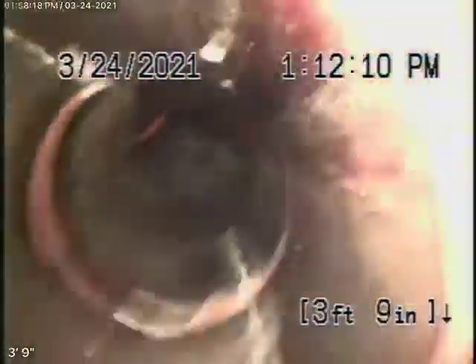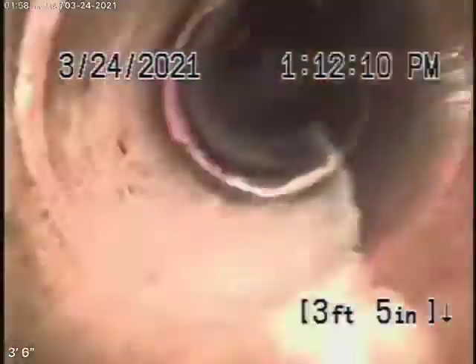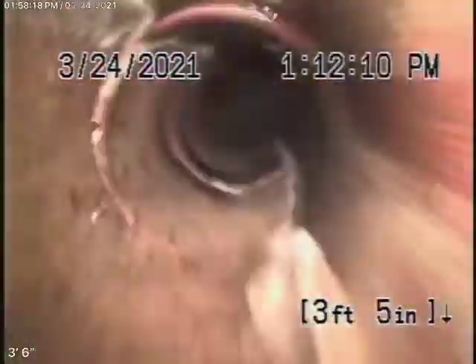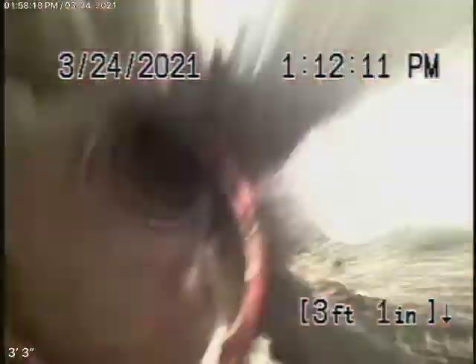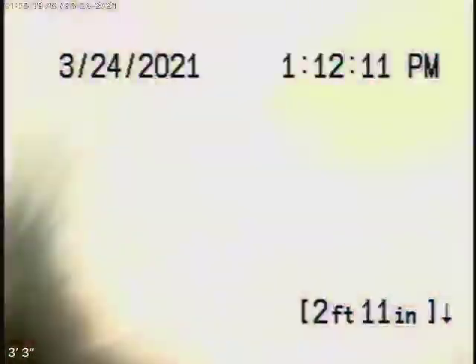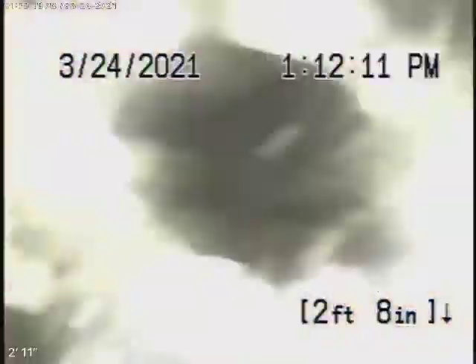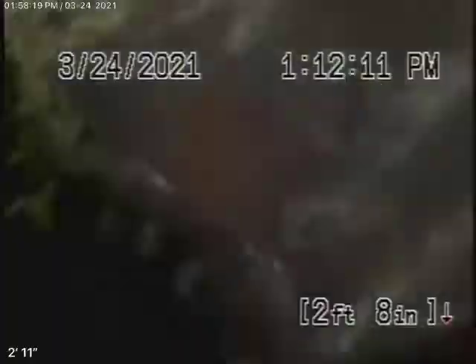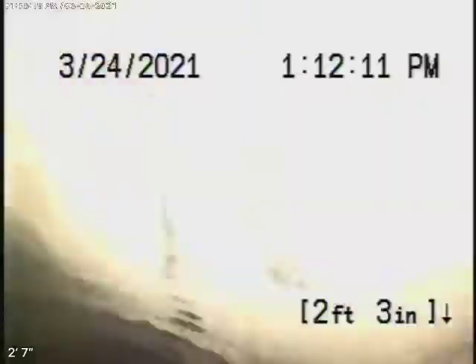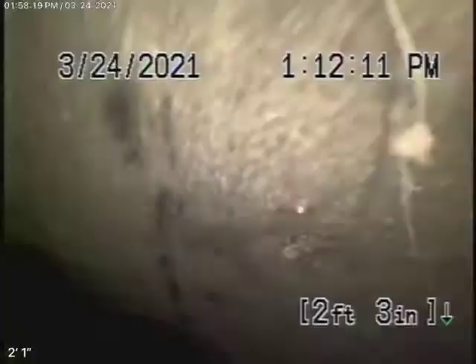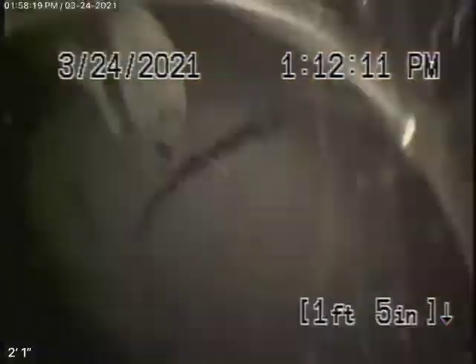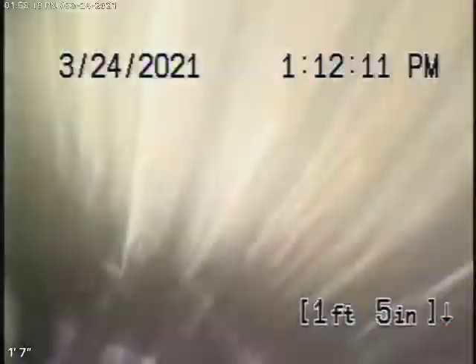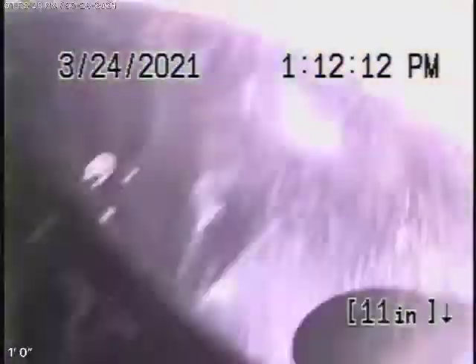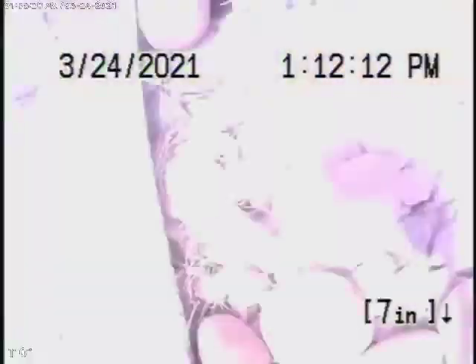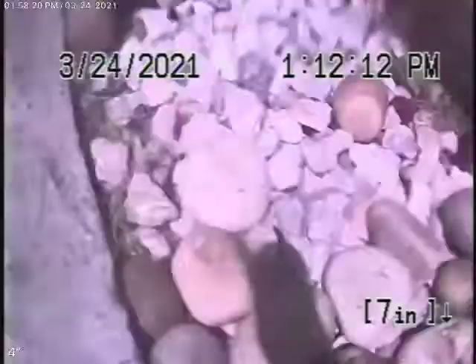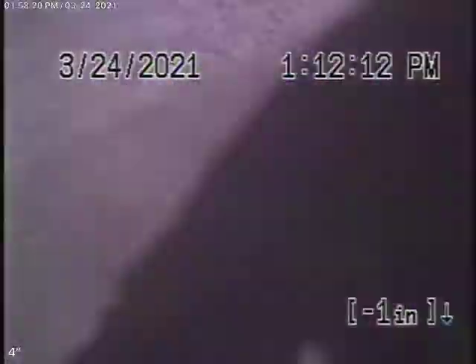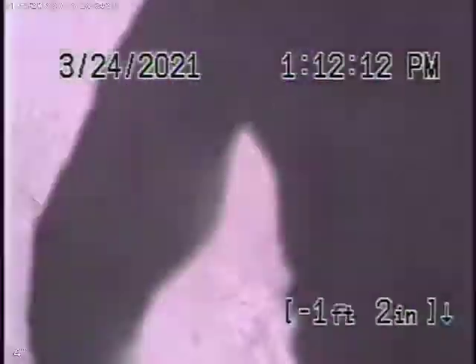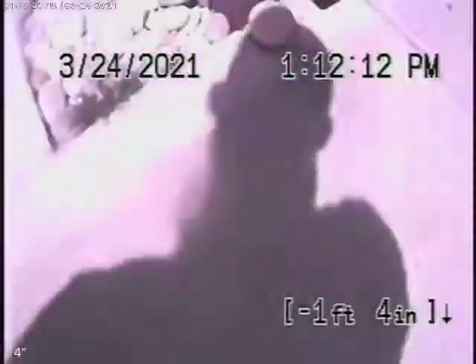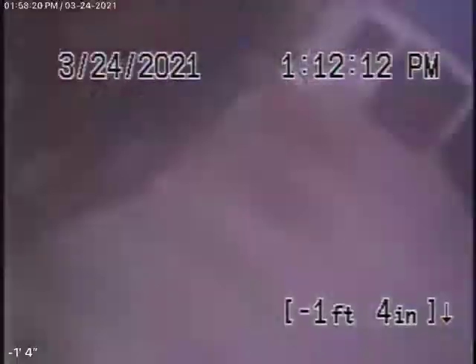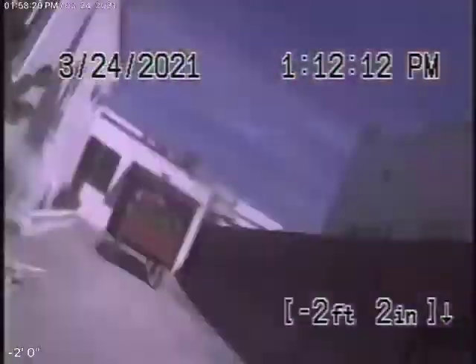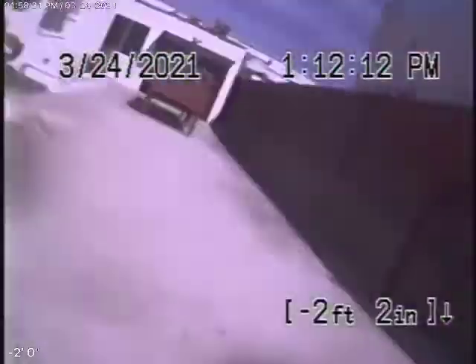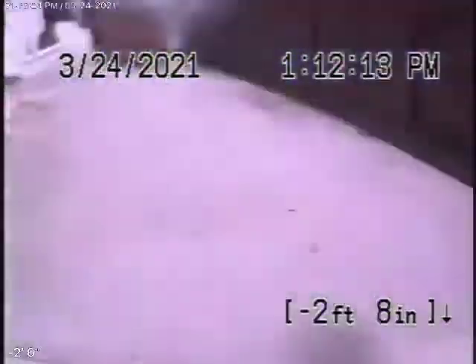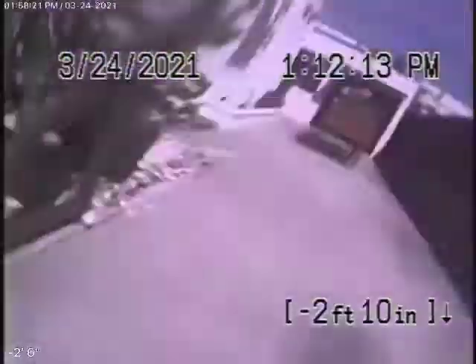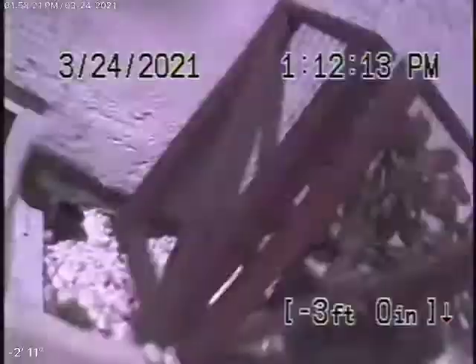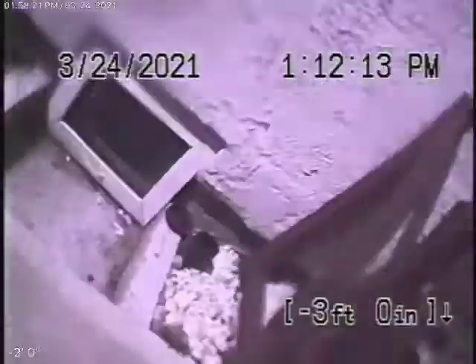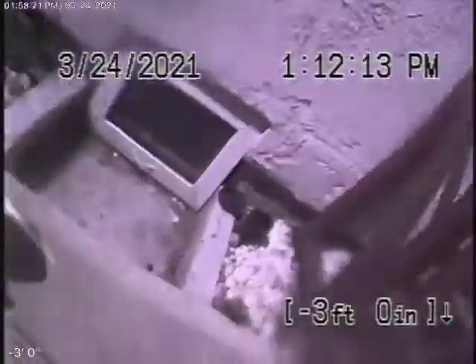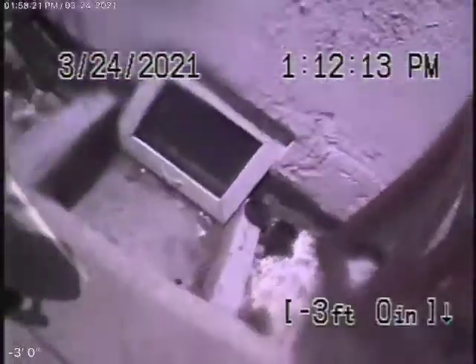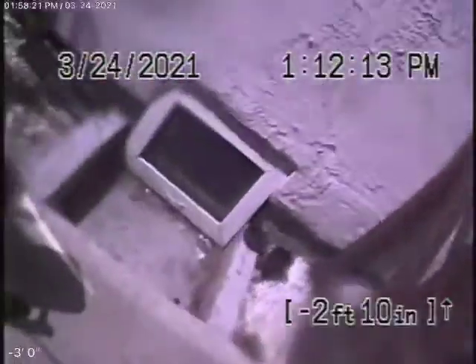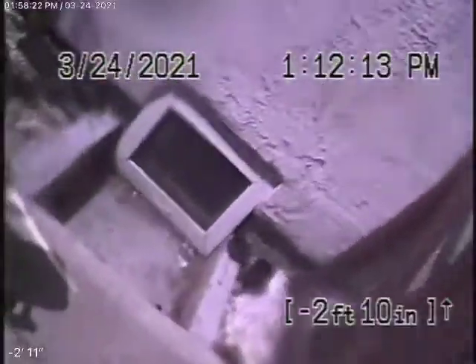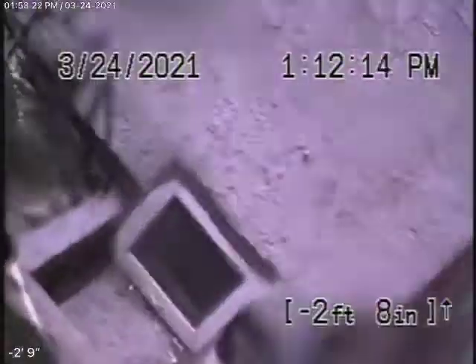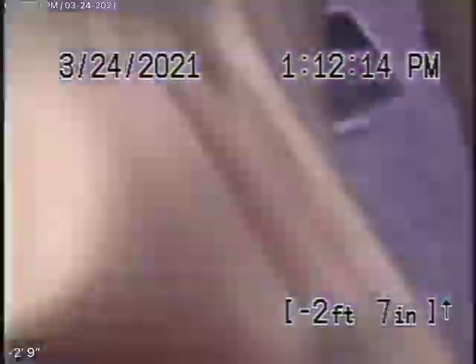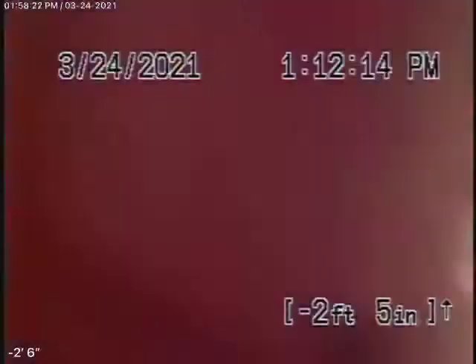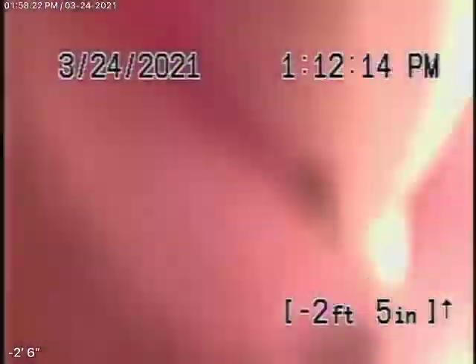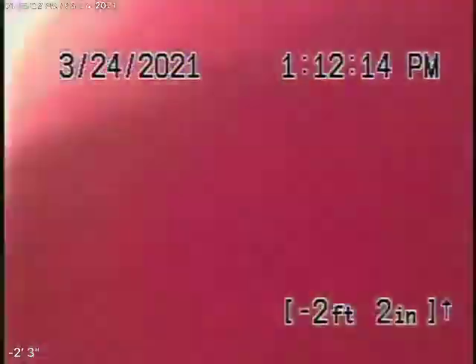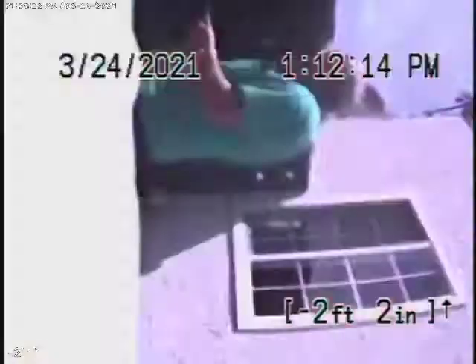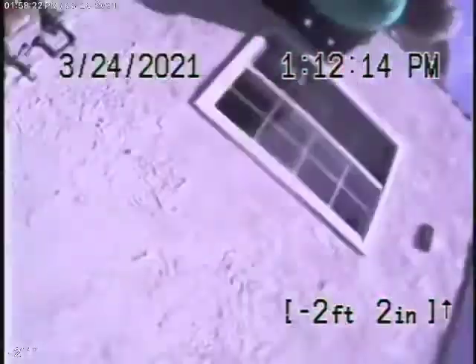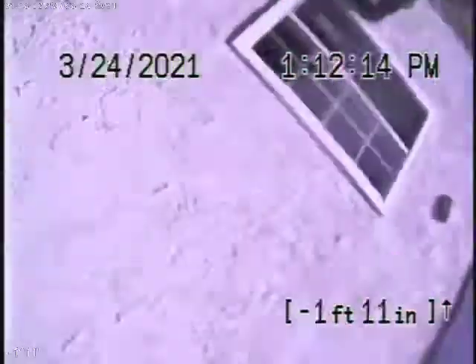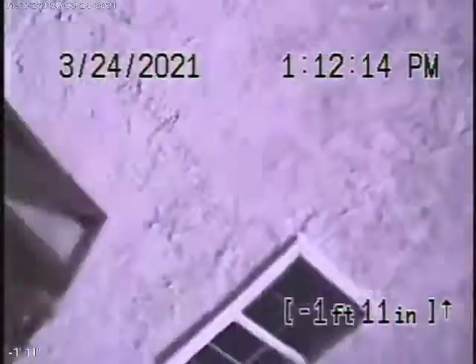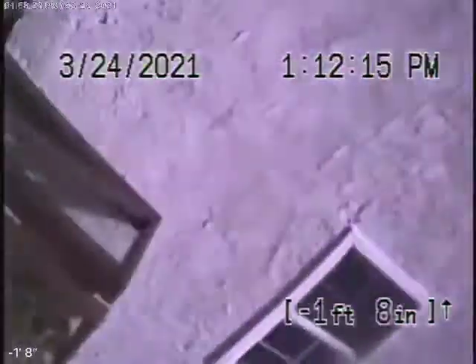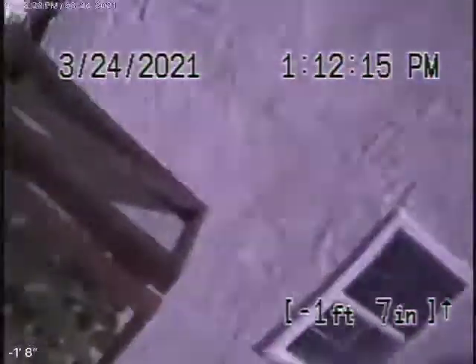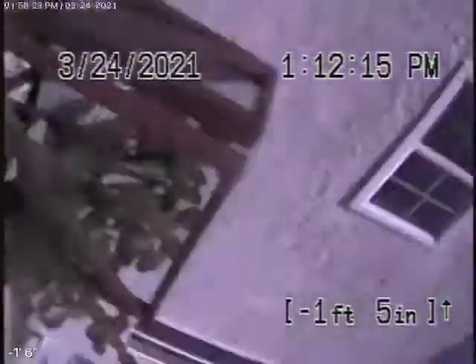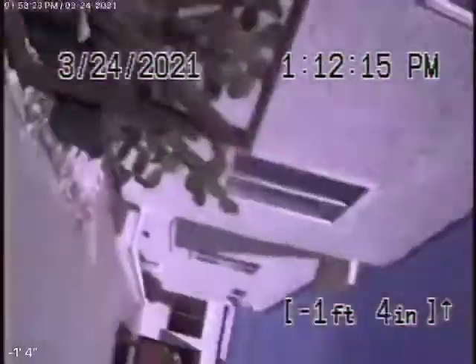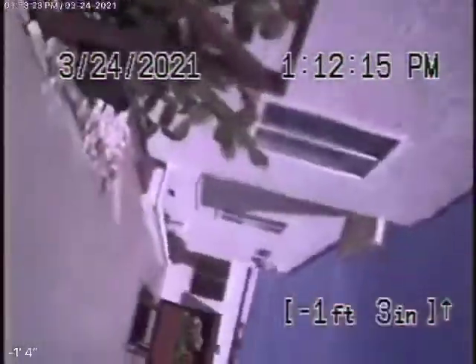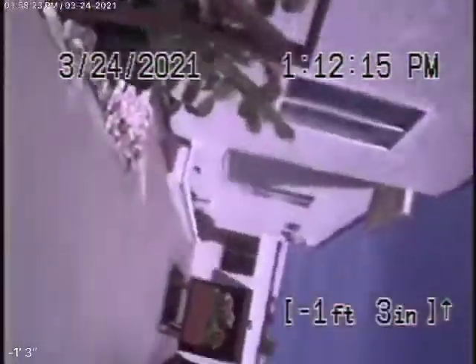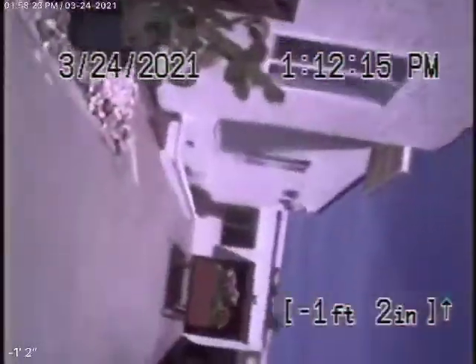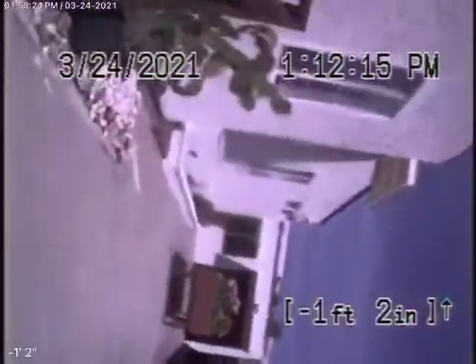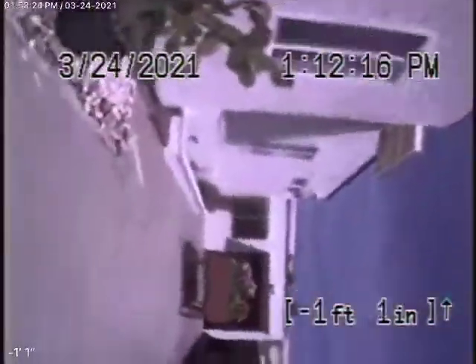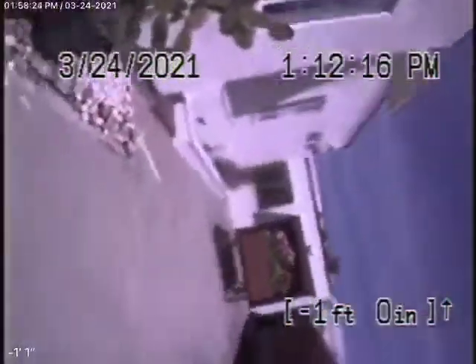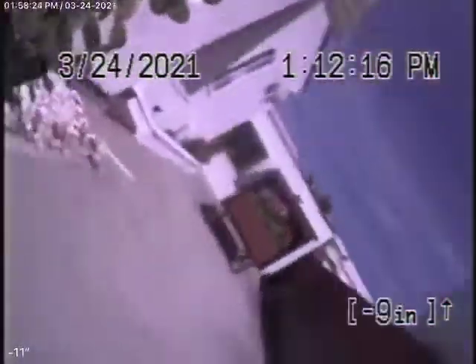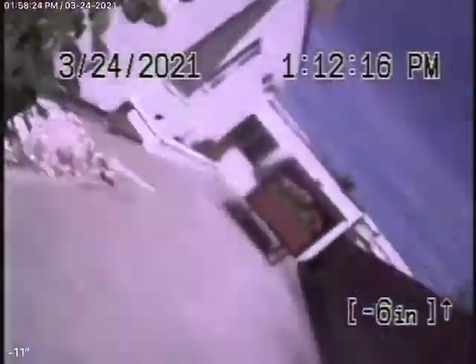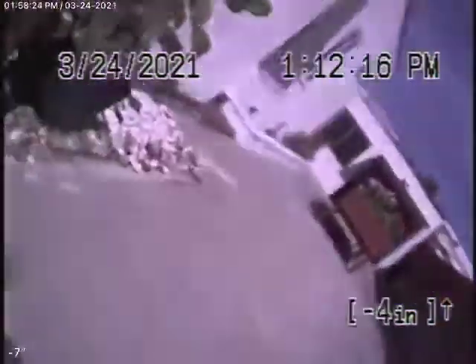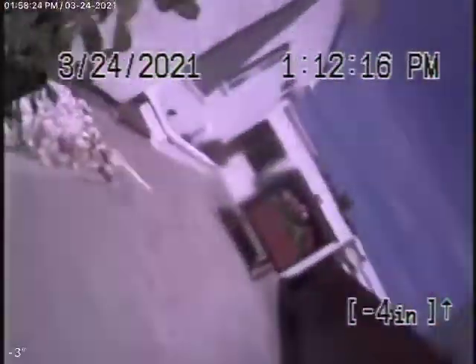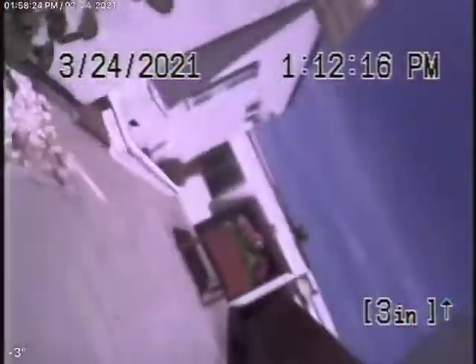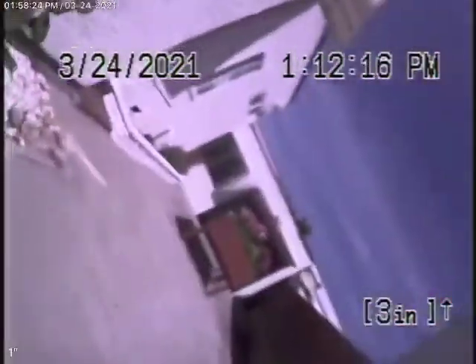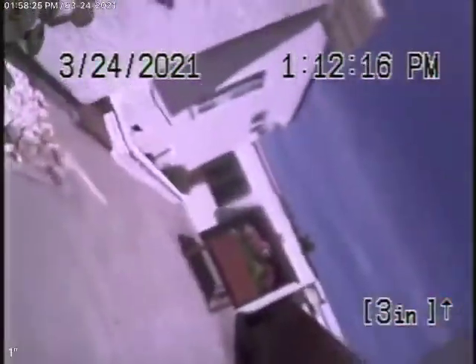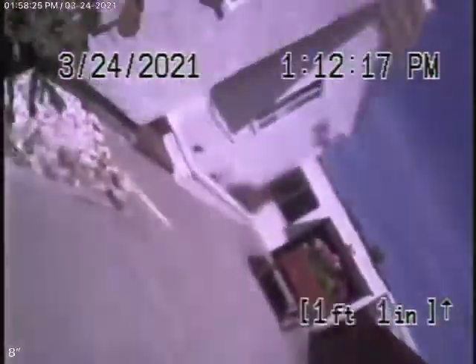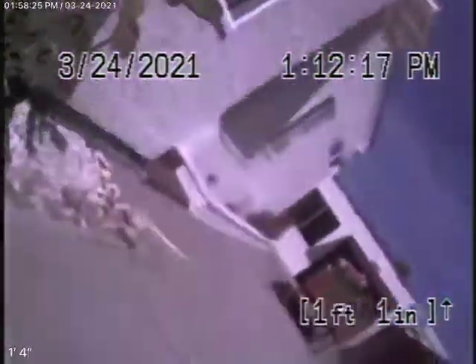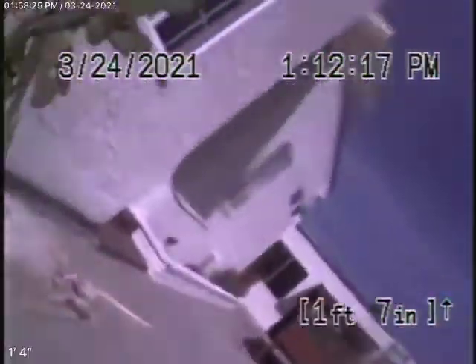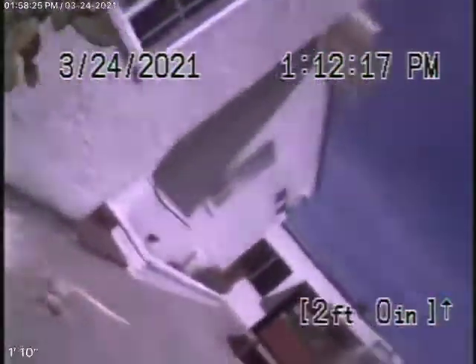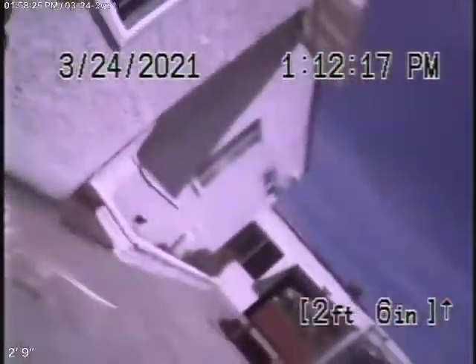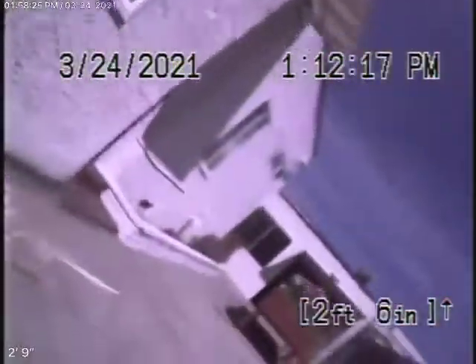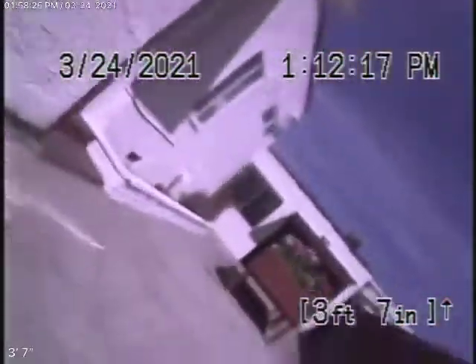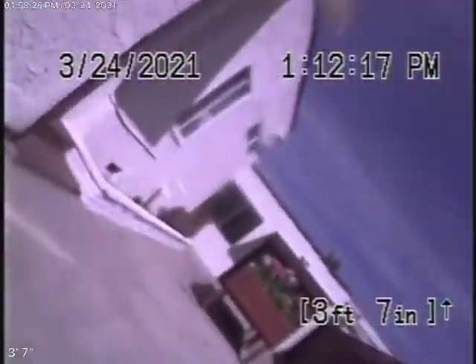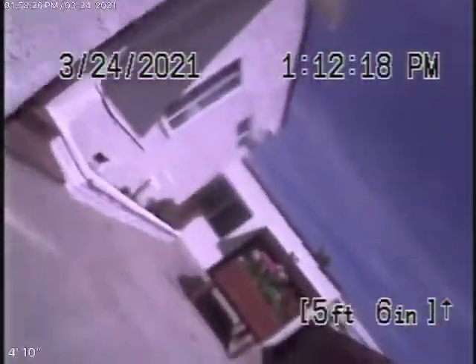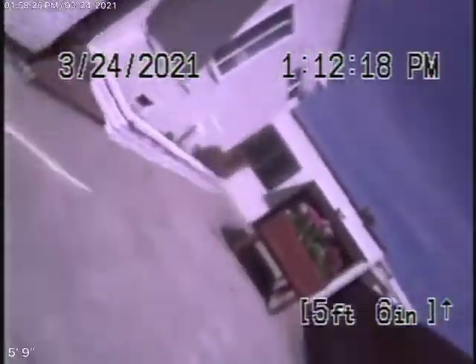Here it comes out the clean-out. We're going to go ahead, pause the recording, and go to the other clean-out on the other side of the house.